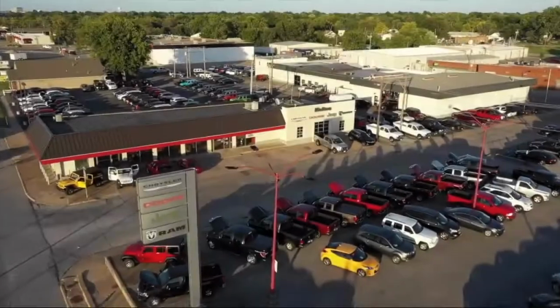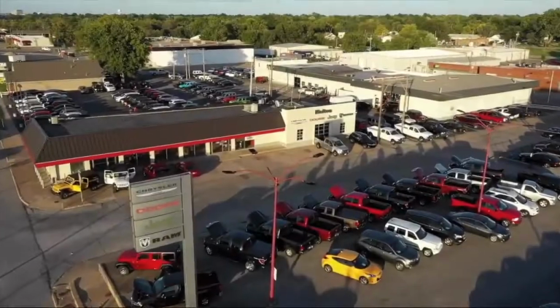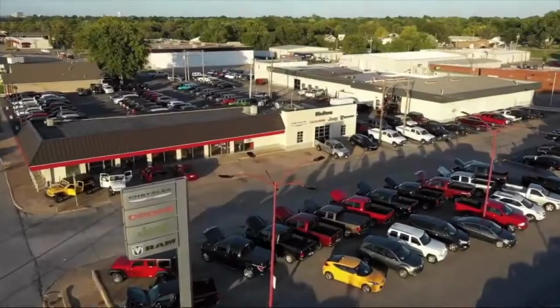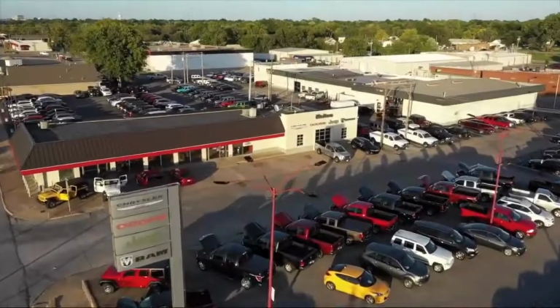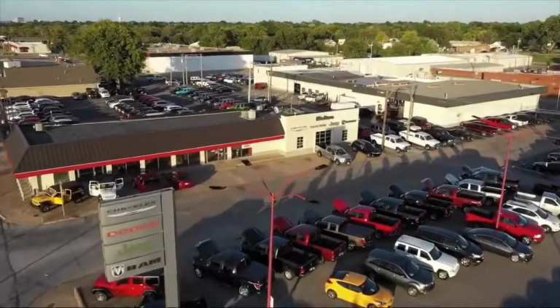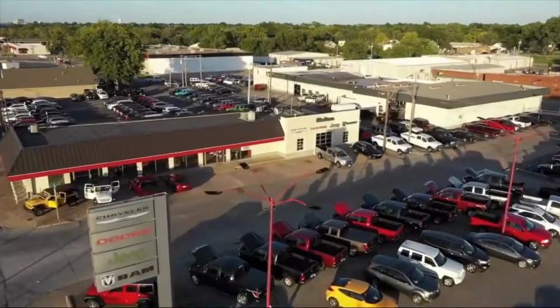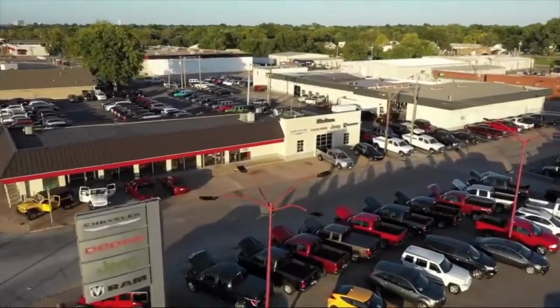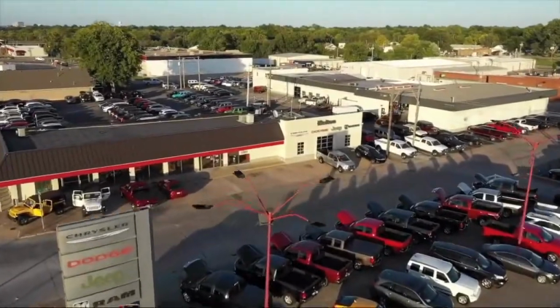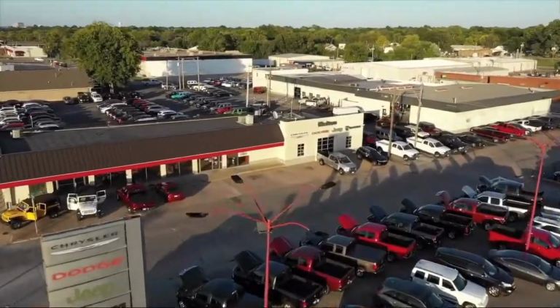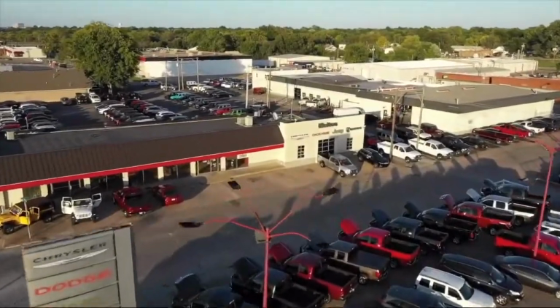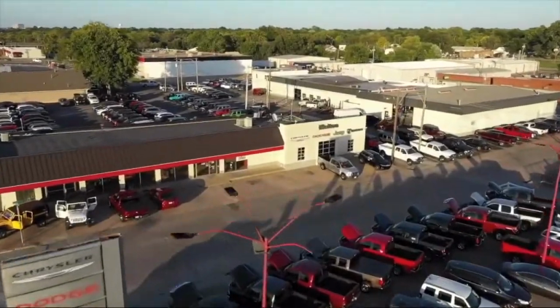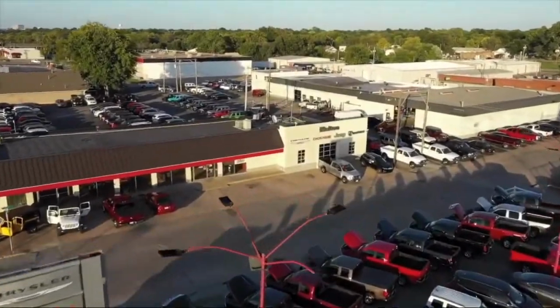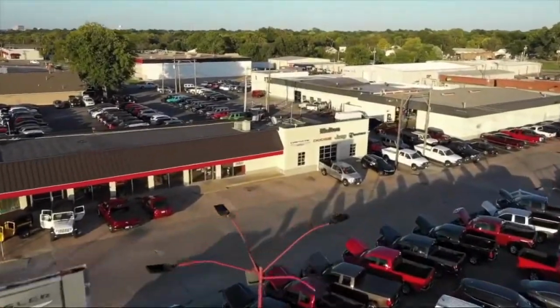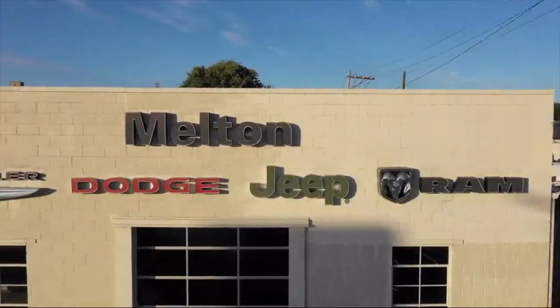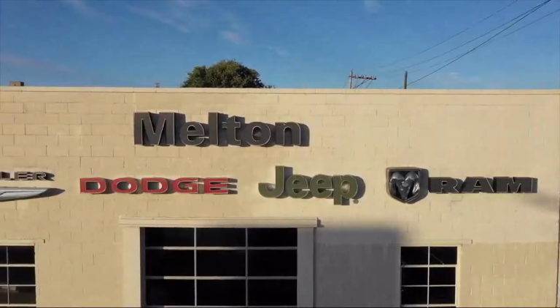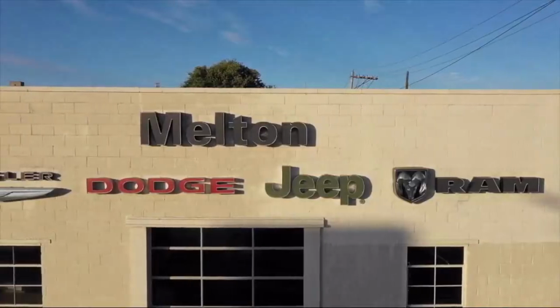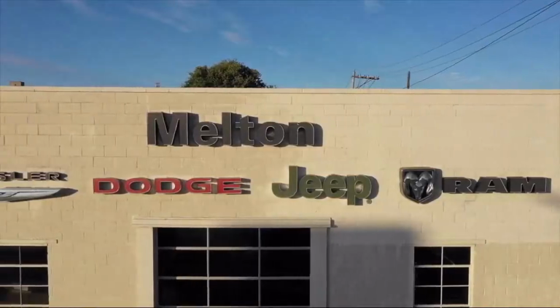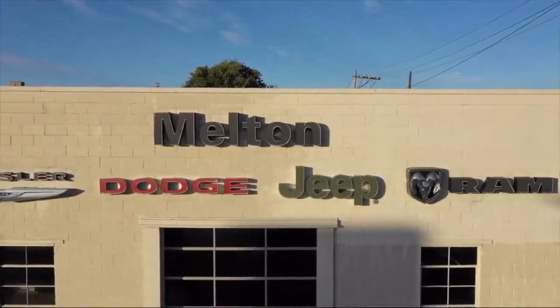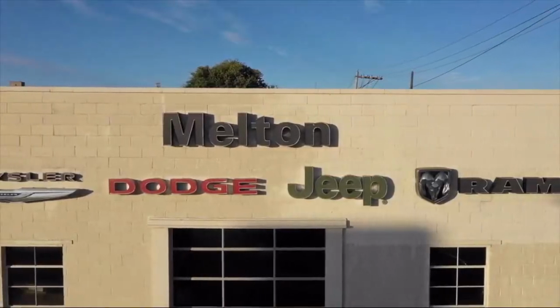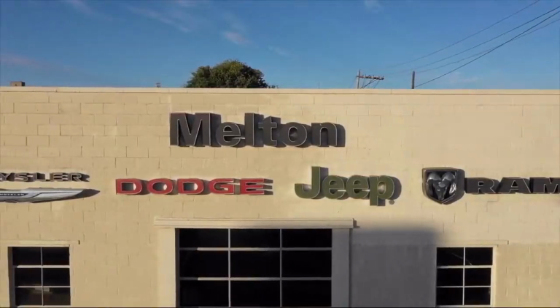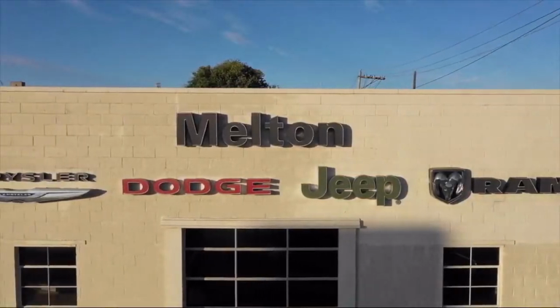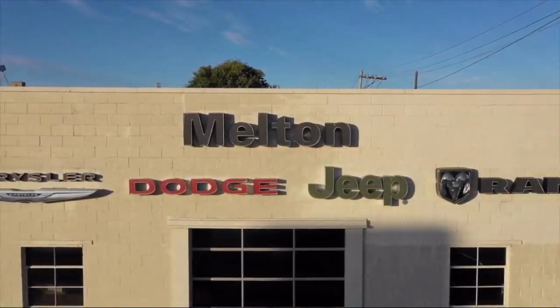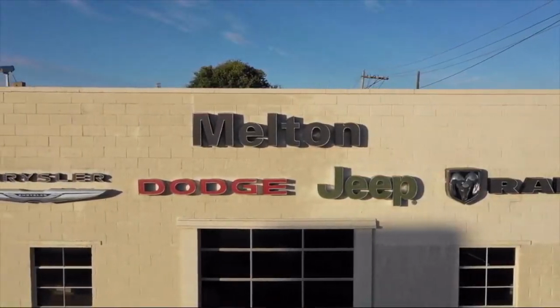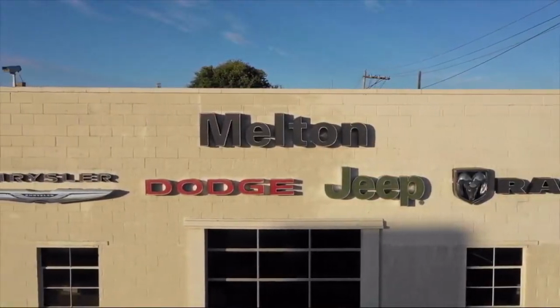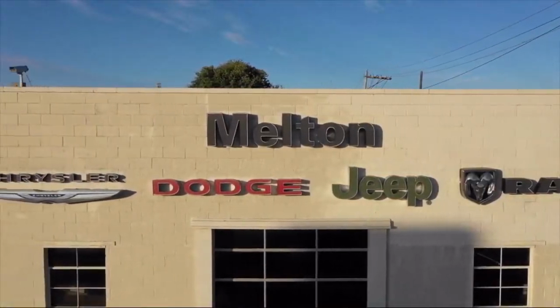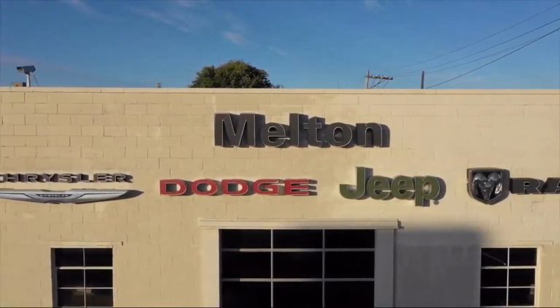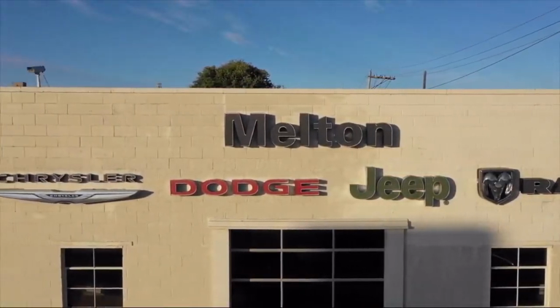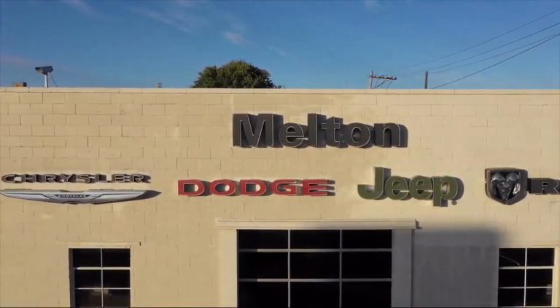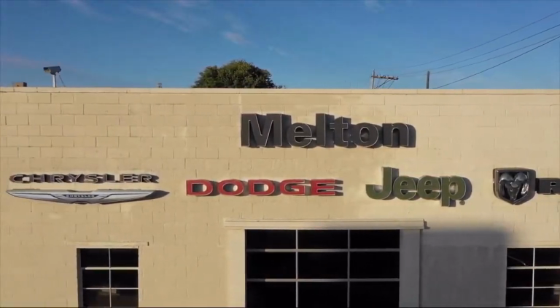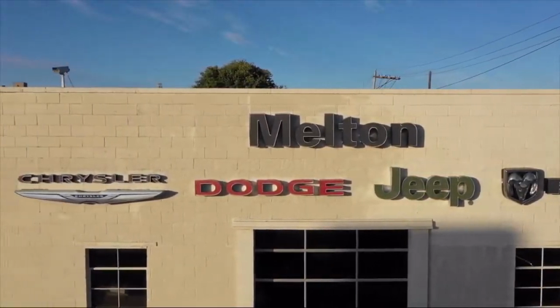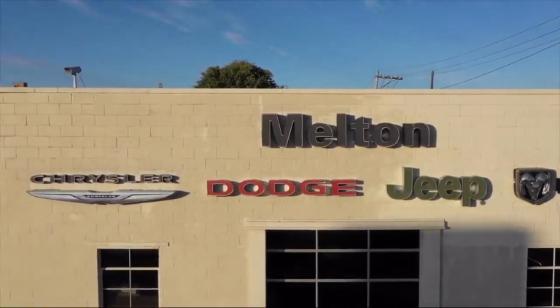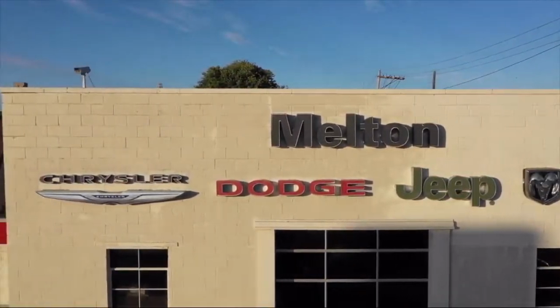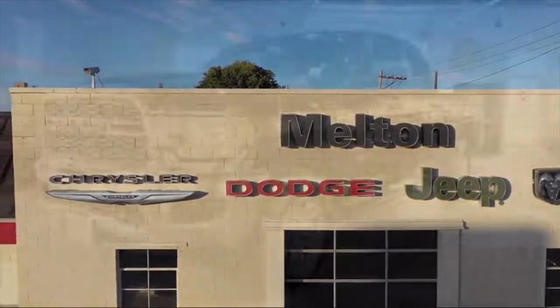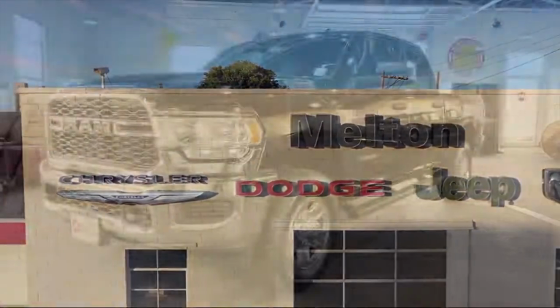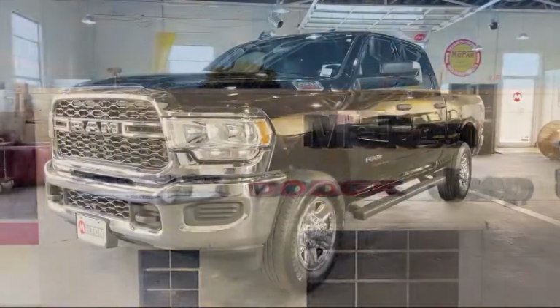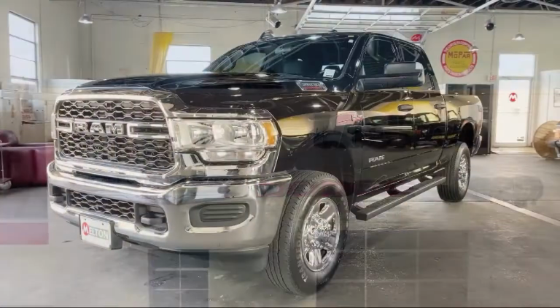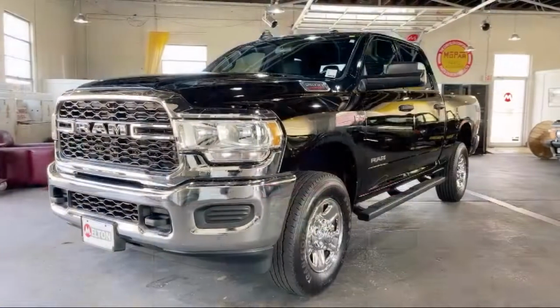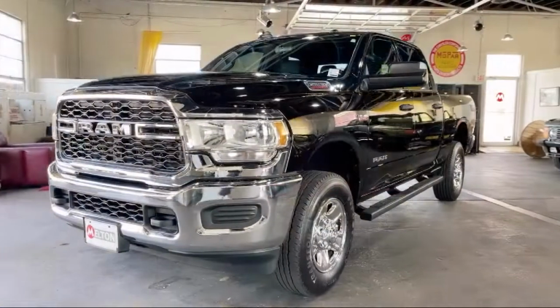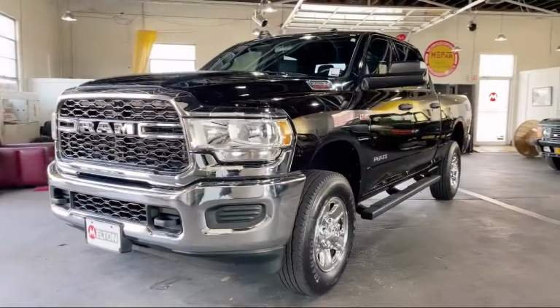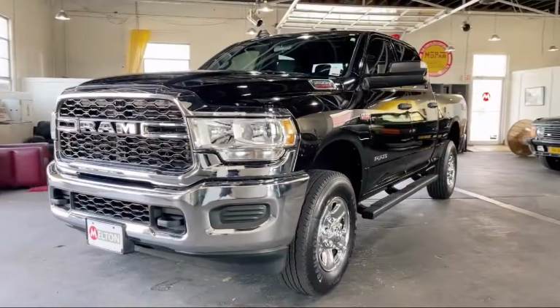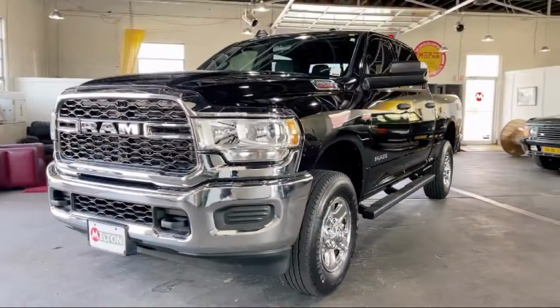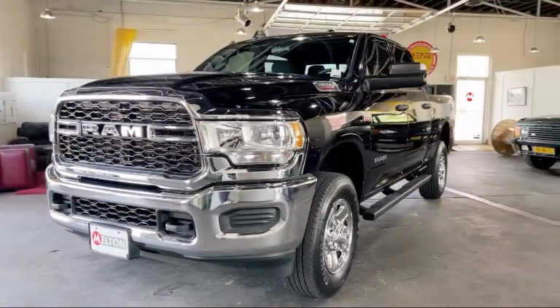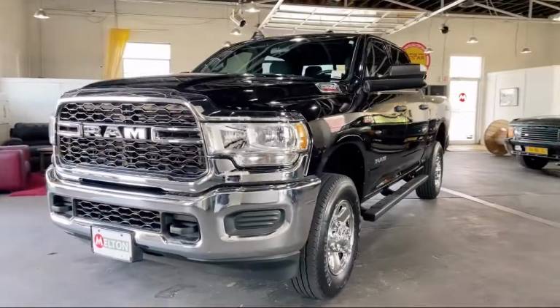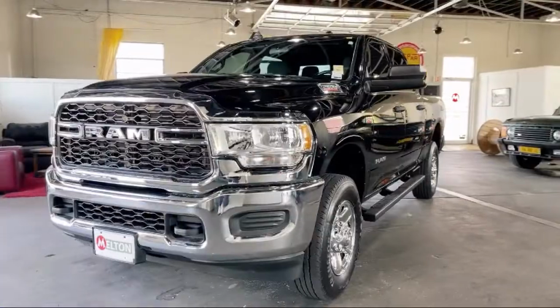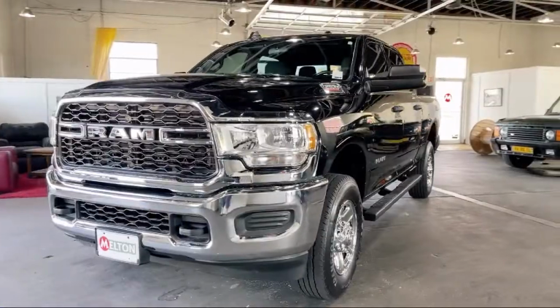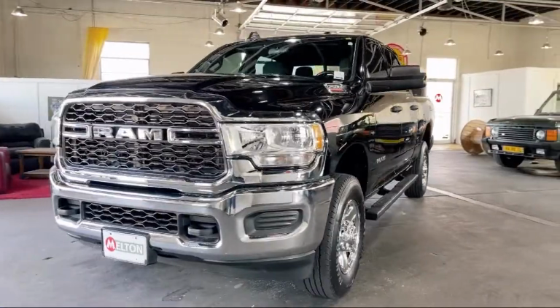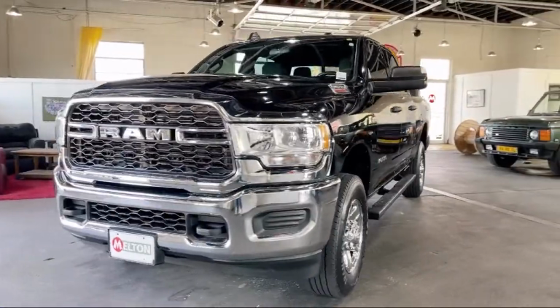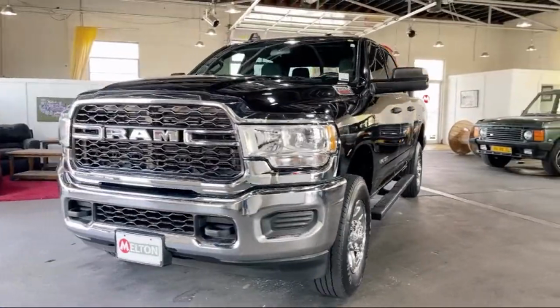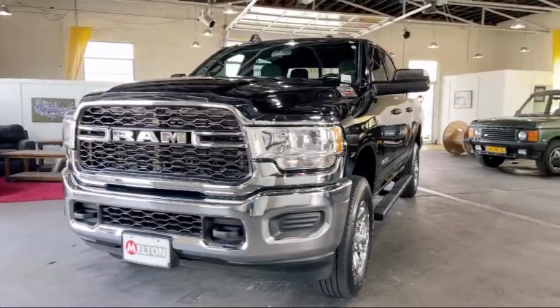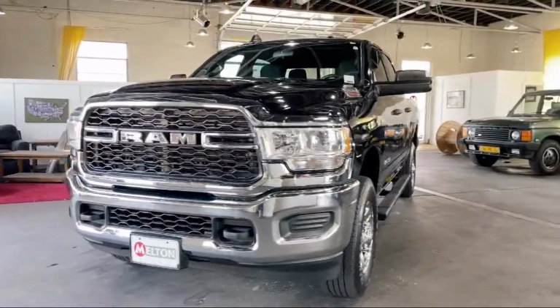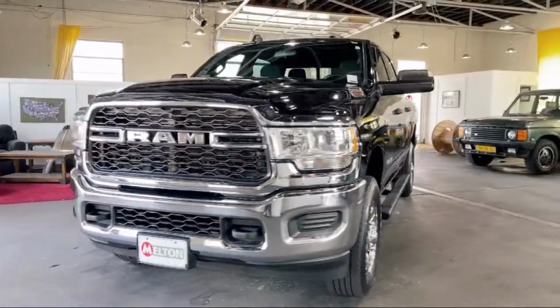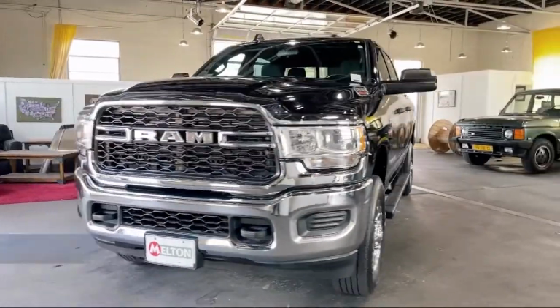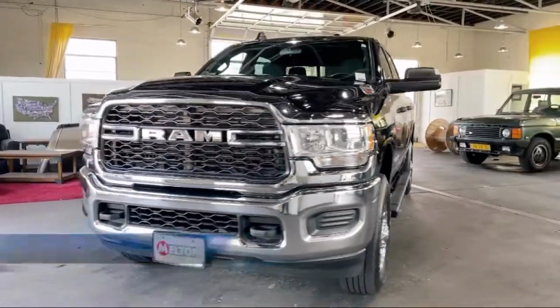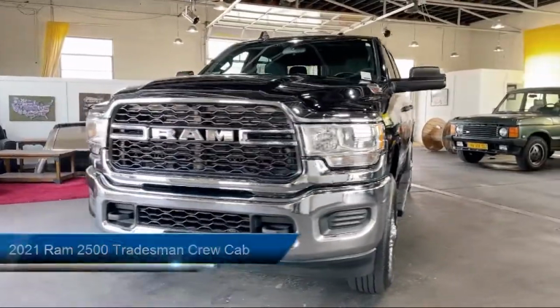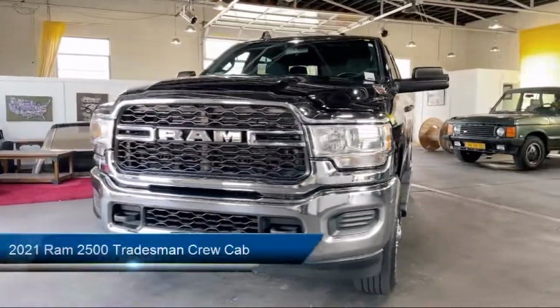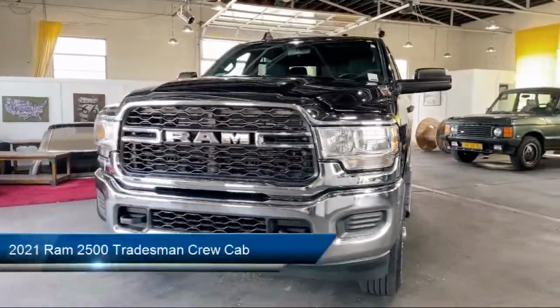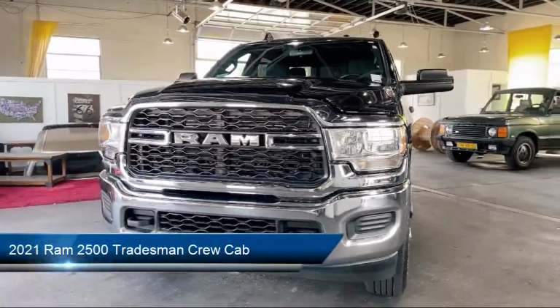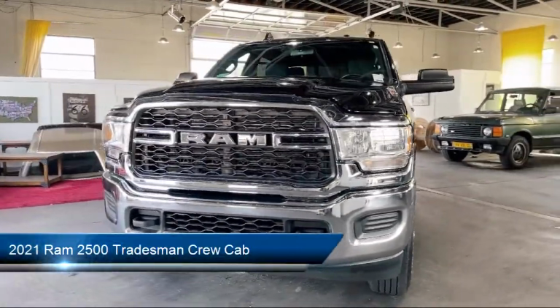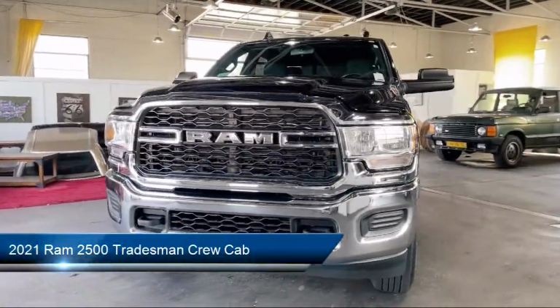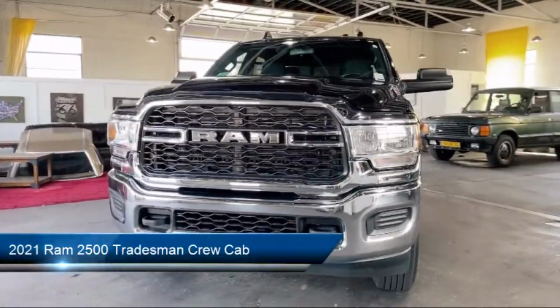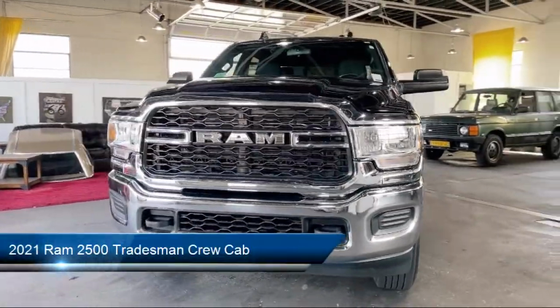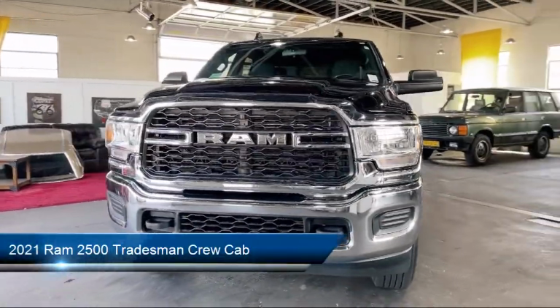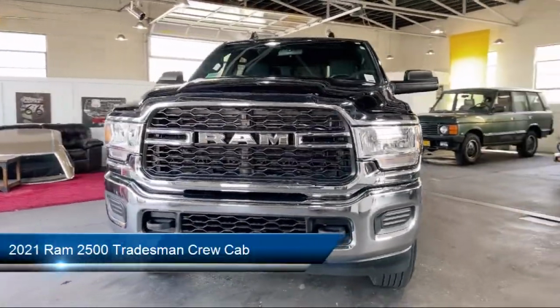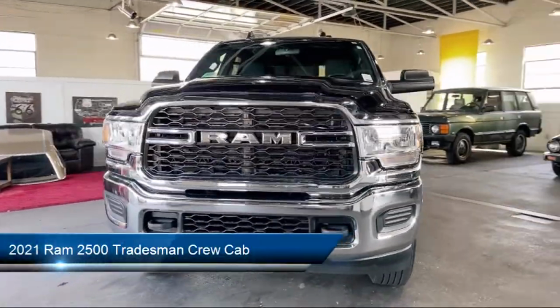Welcome to Melton Chrysler Dodge Jeep Ram, and here's a look at another one of our hand-selected vehicles from our inventory.